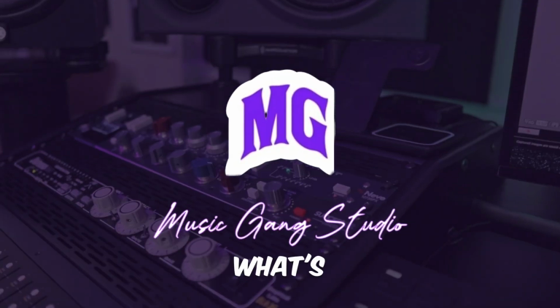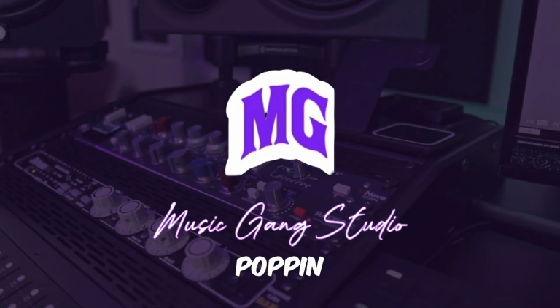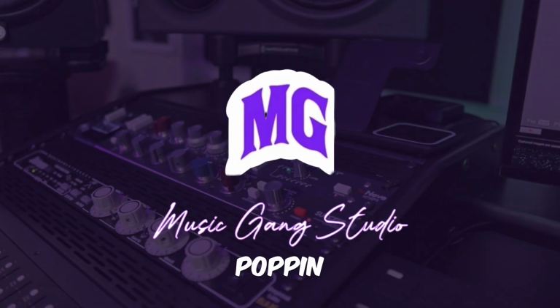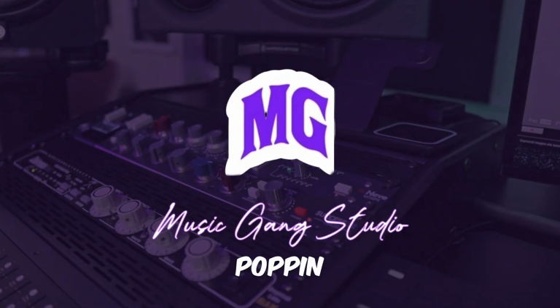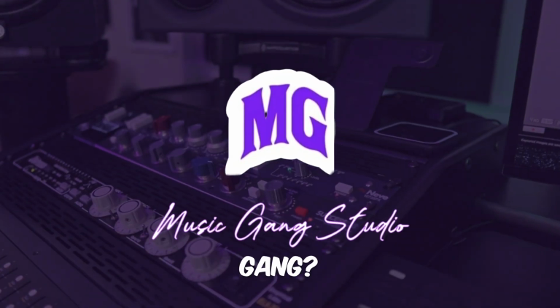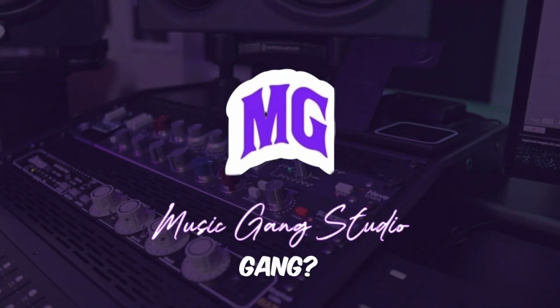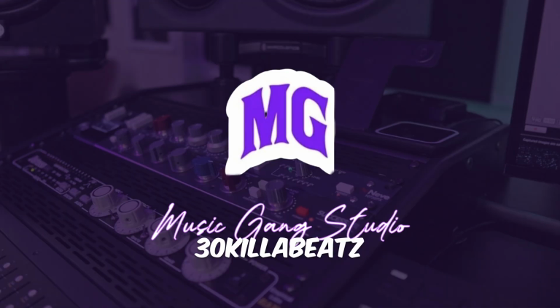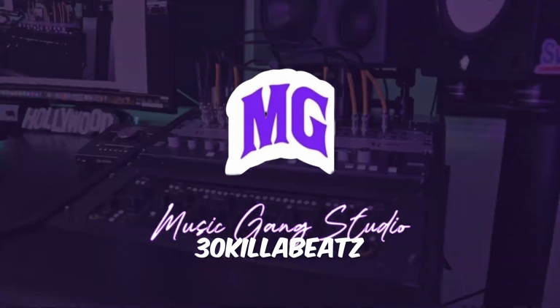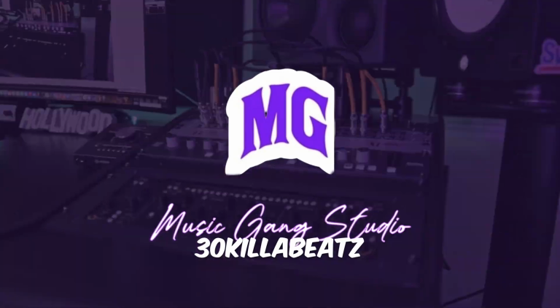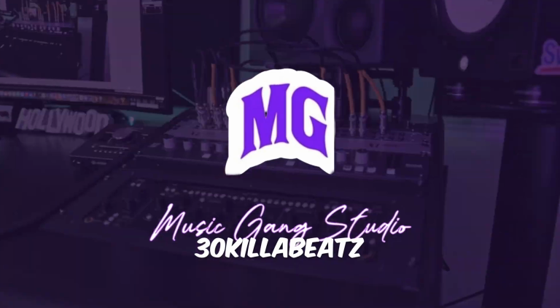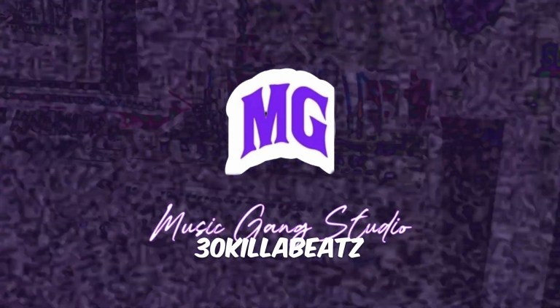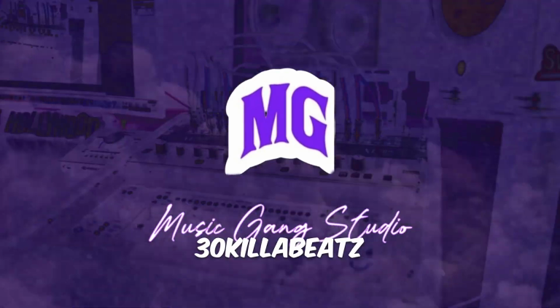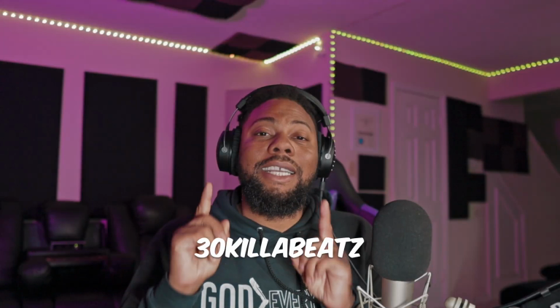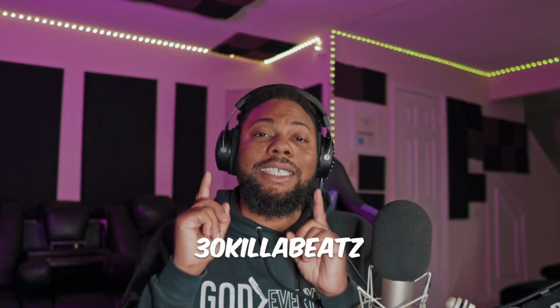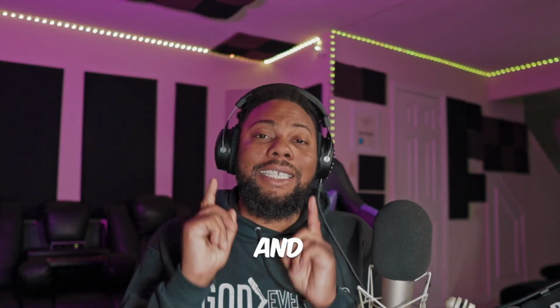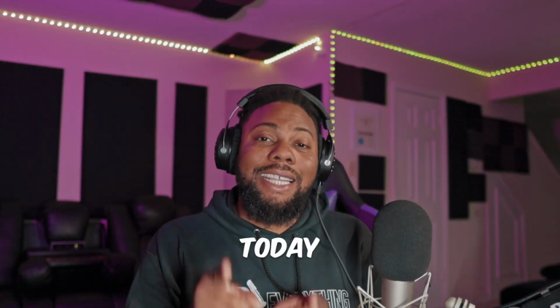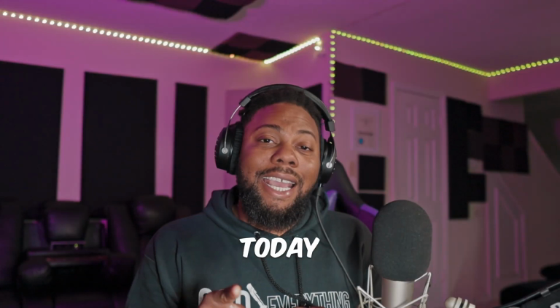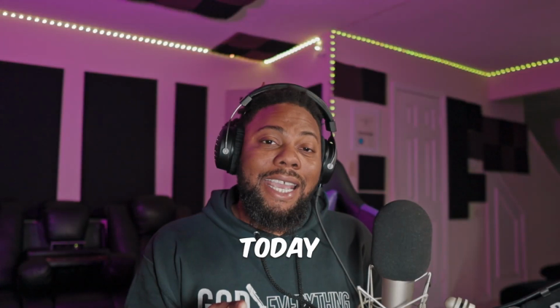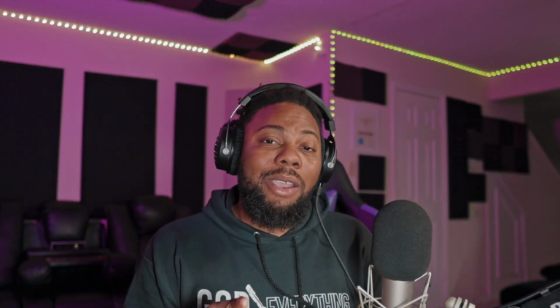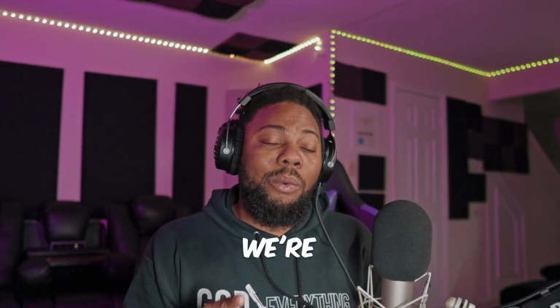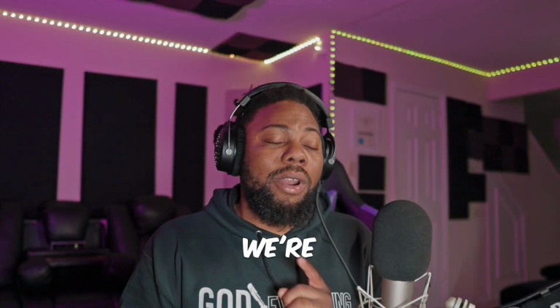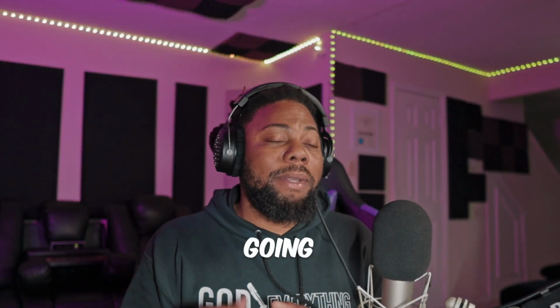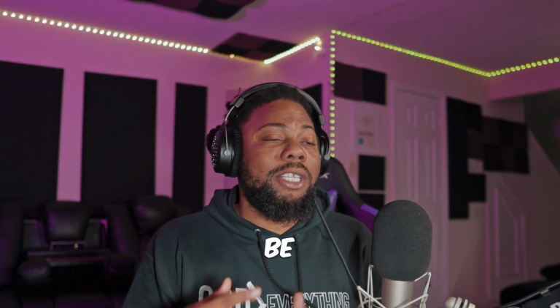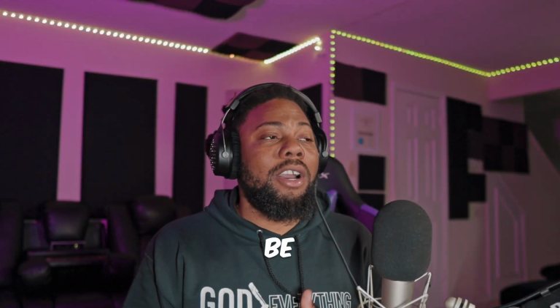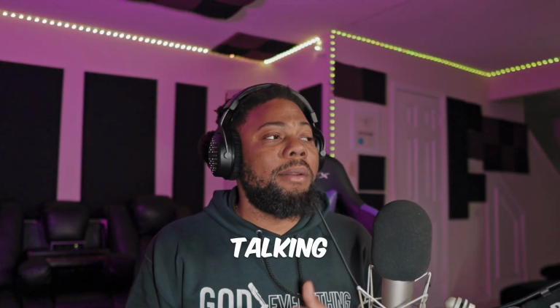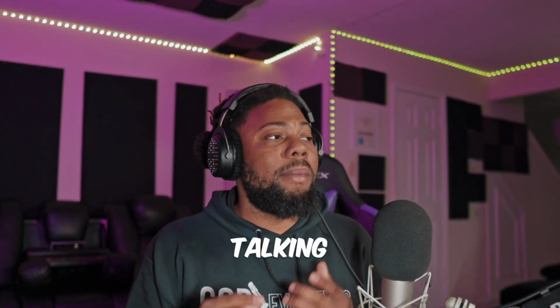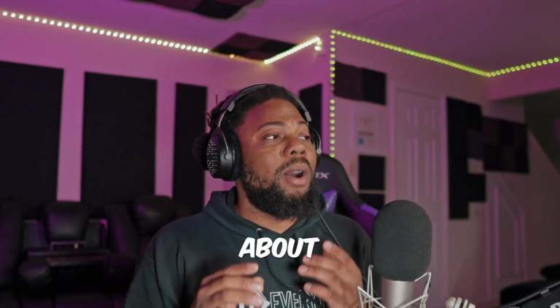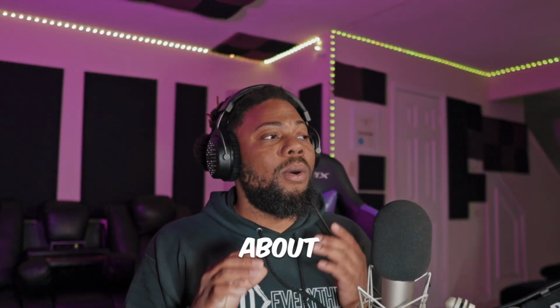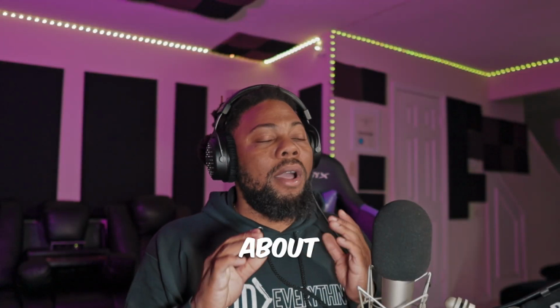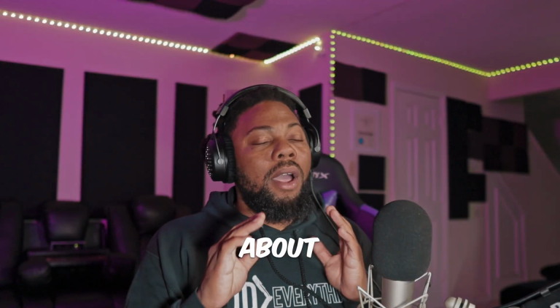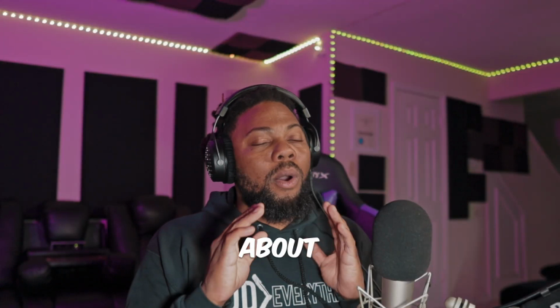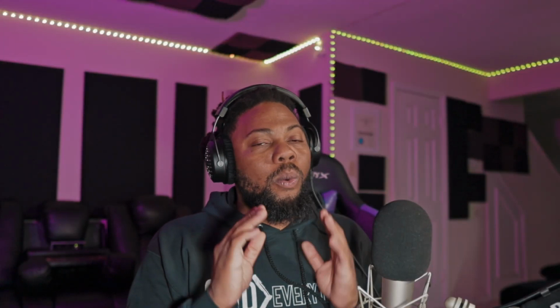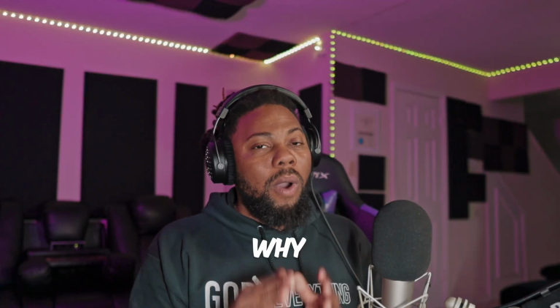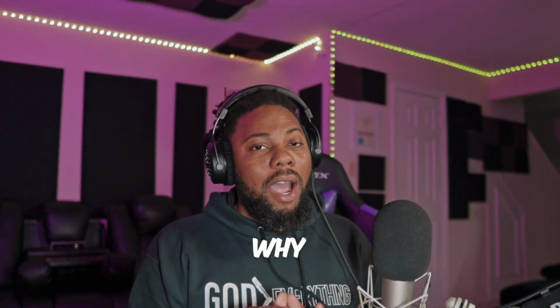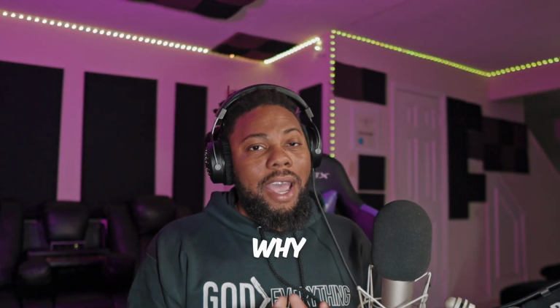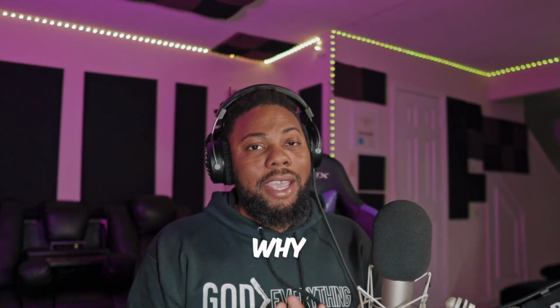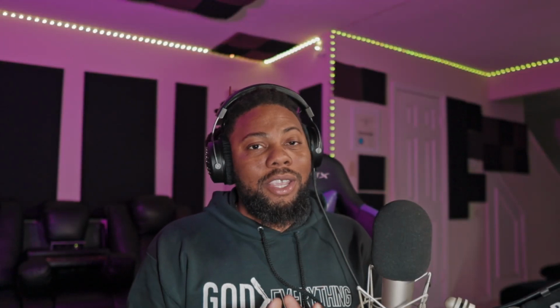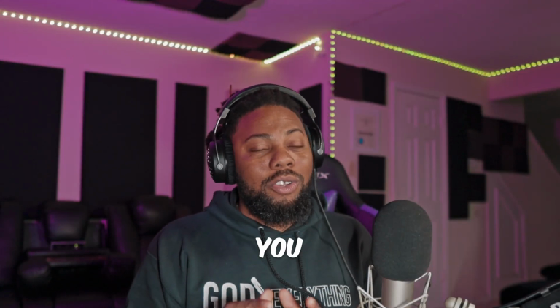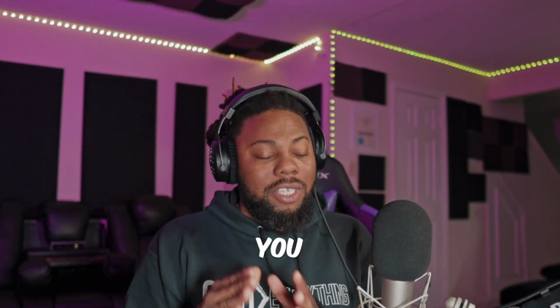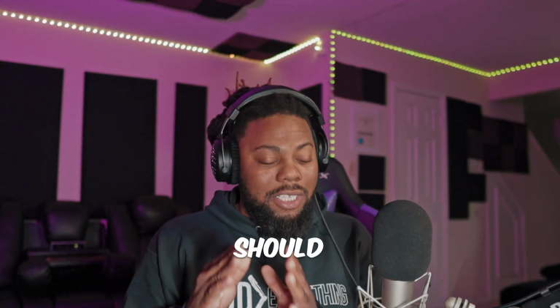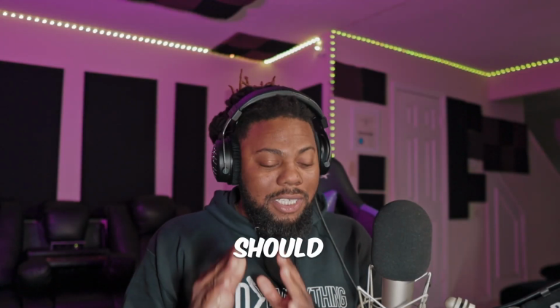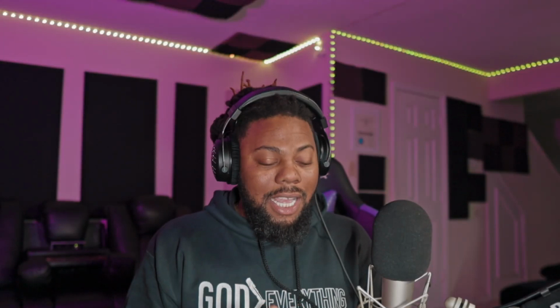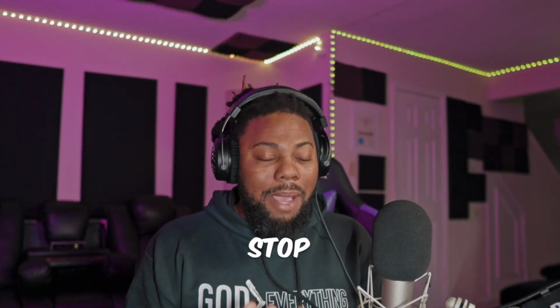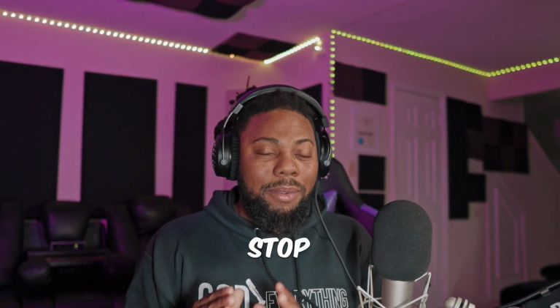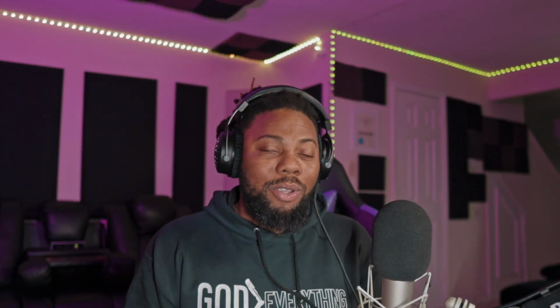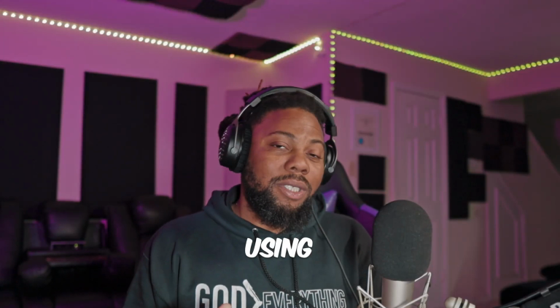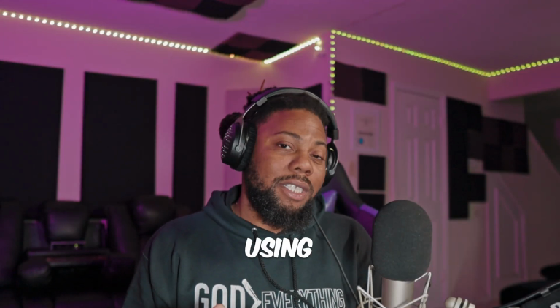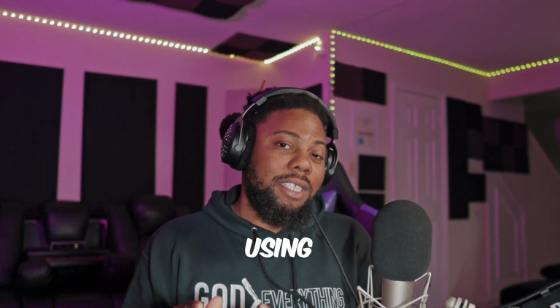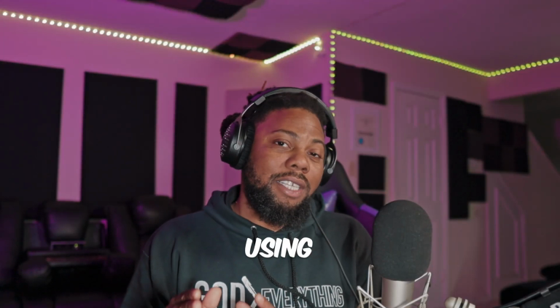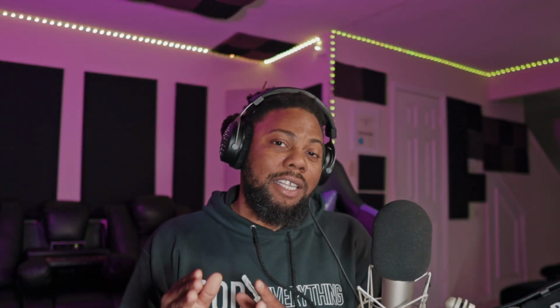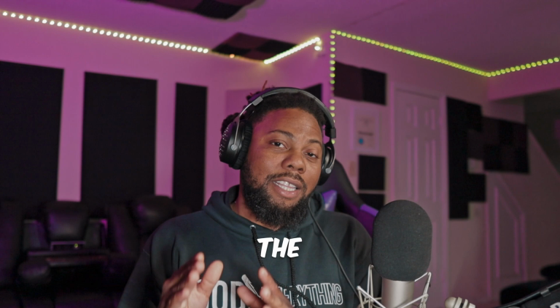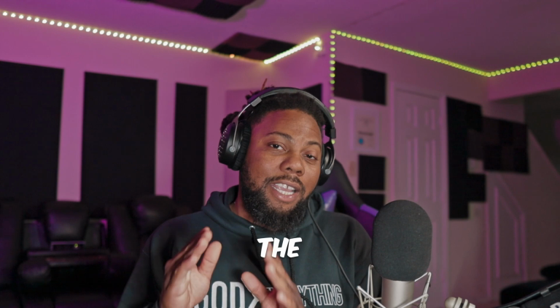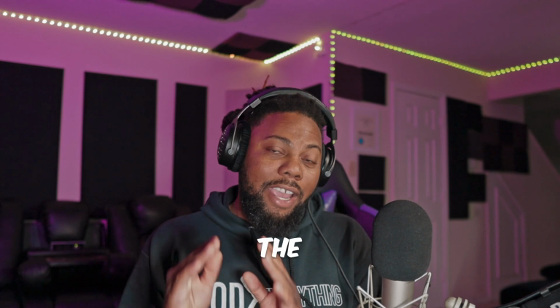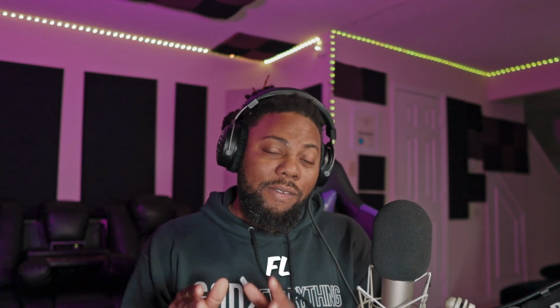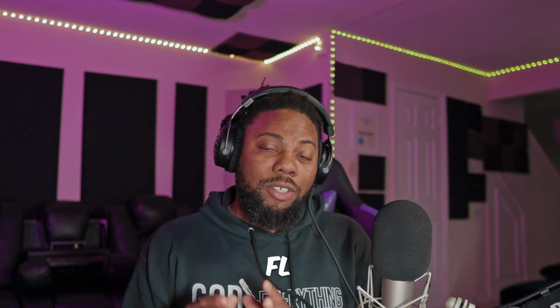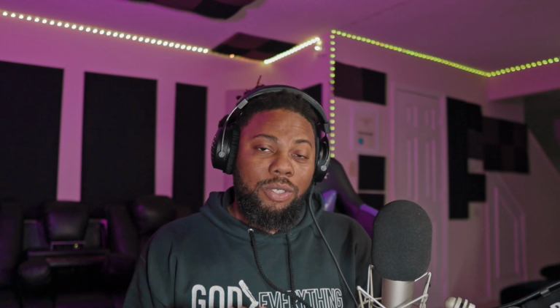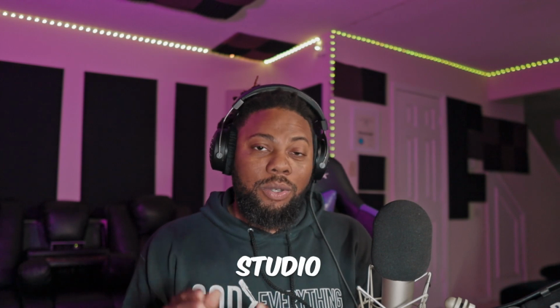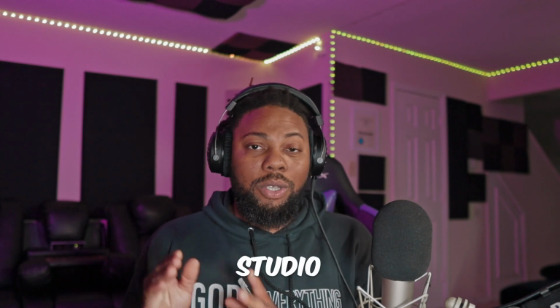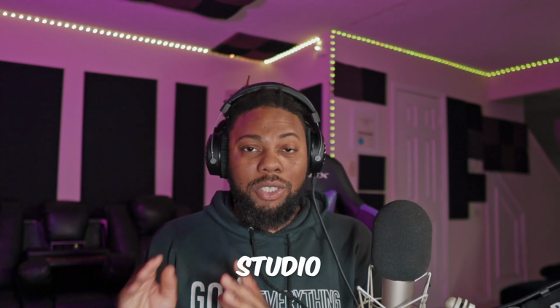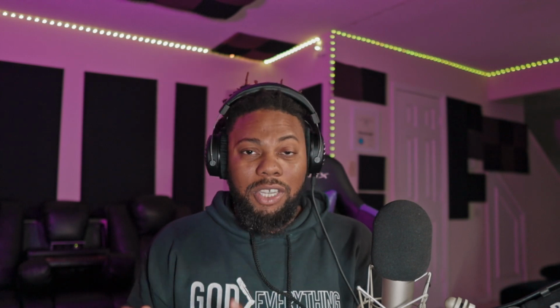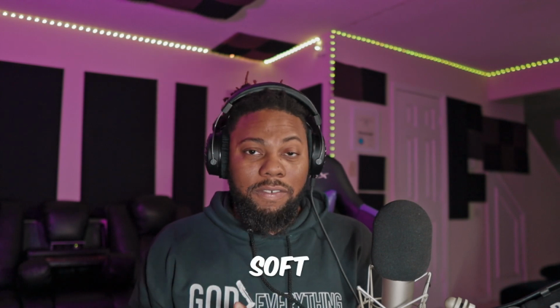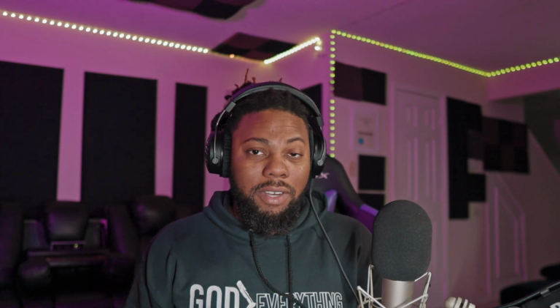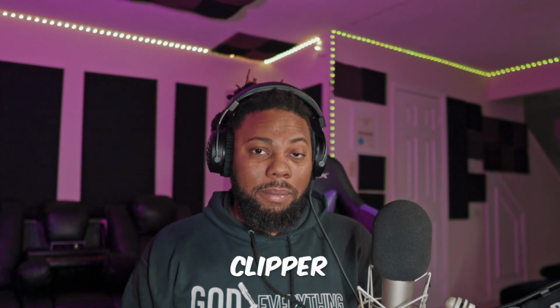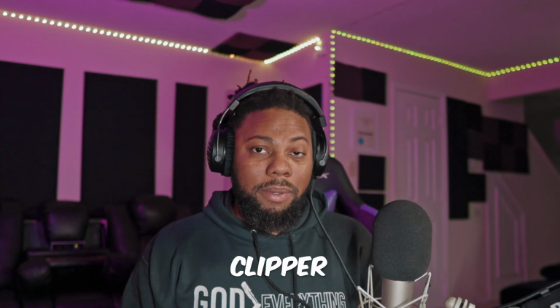What's up, Papa Gang? I'm 30kilobeast. And today, we're going to be talking about why you should stop using the FL Studio soft clipper.